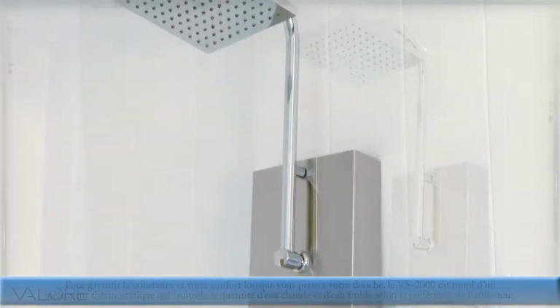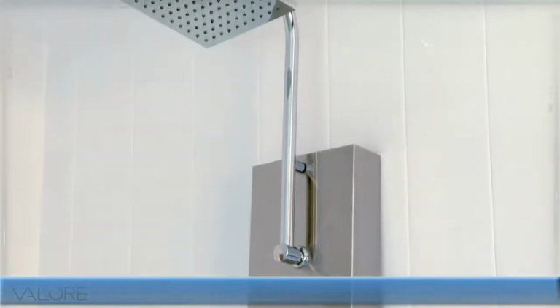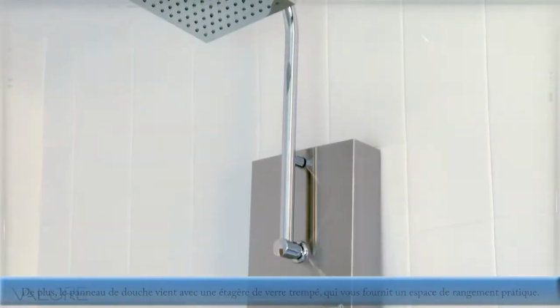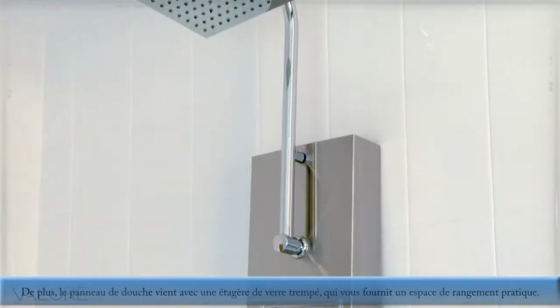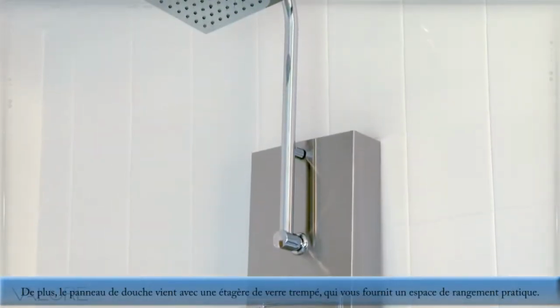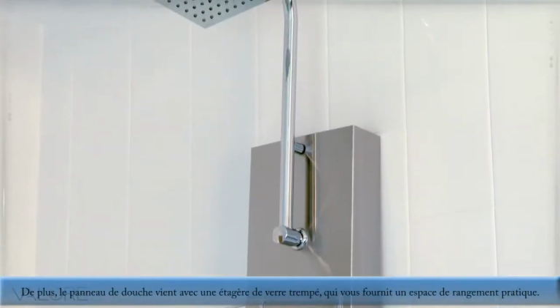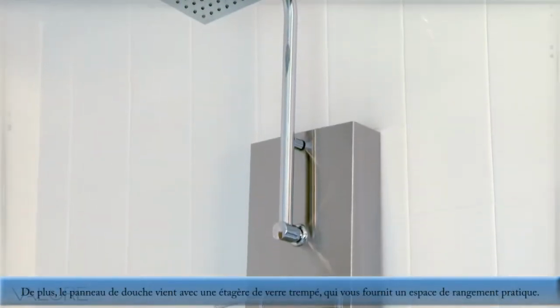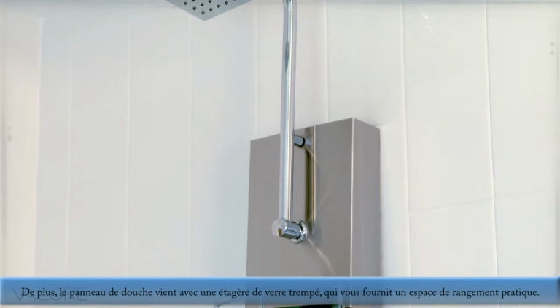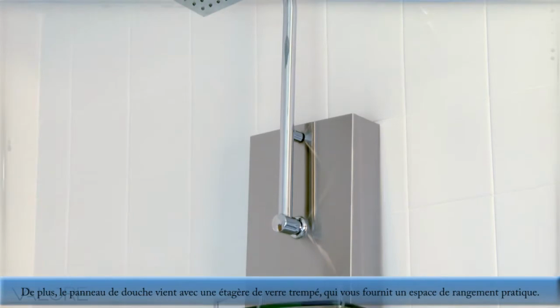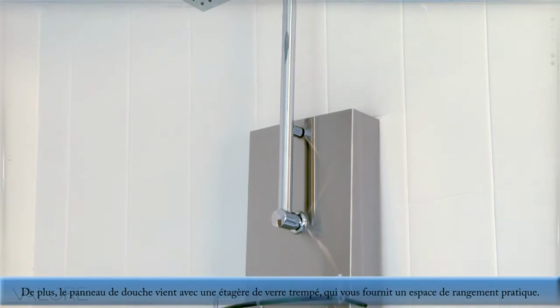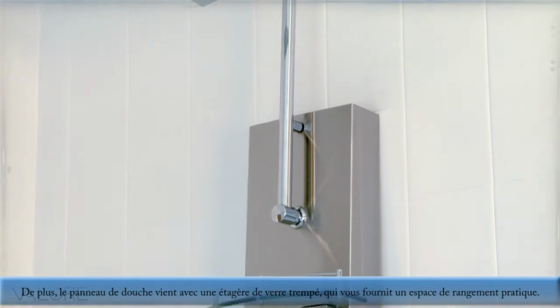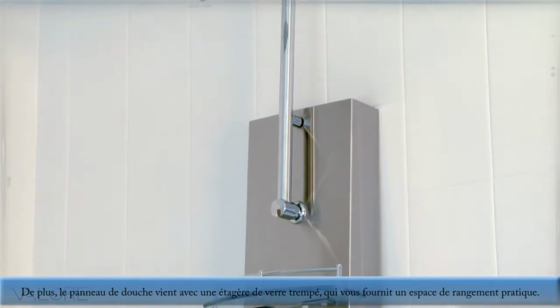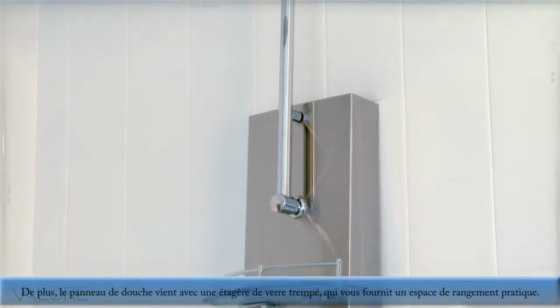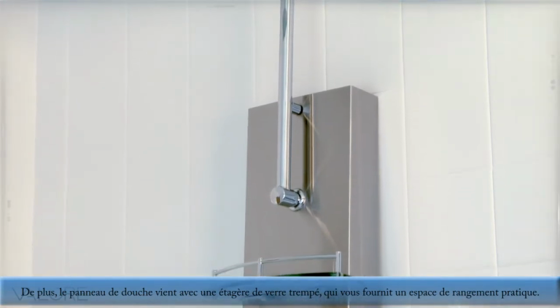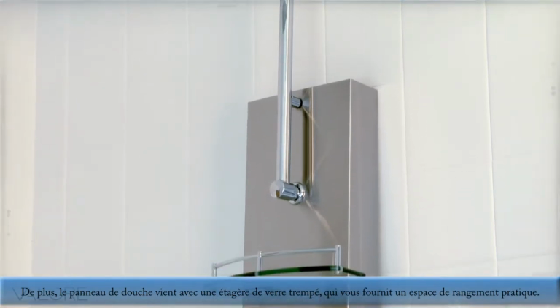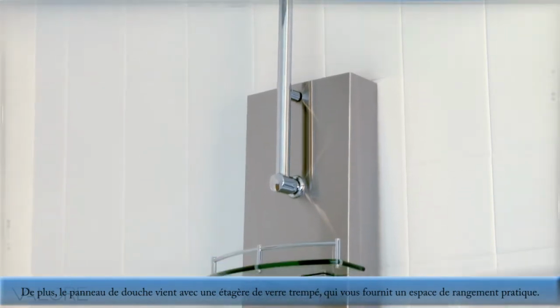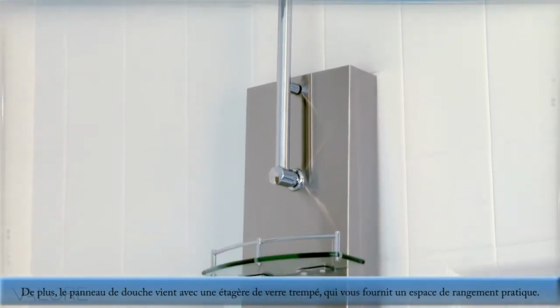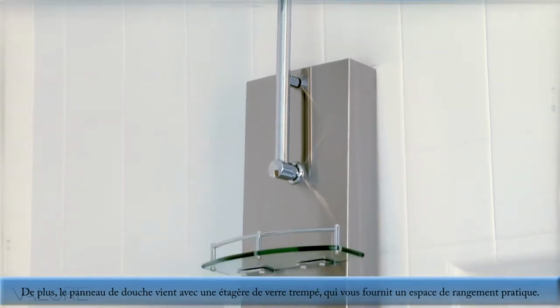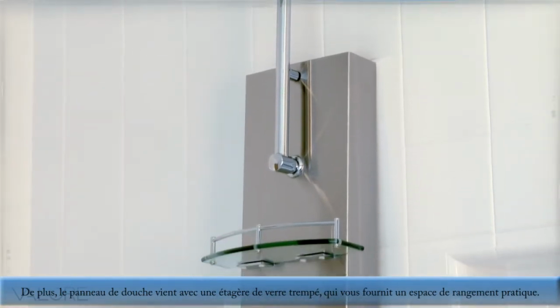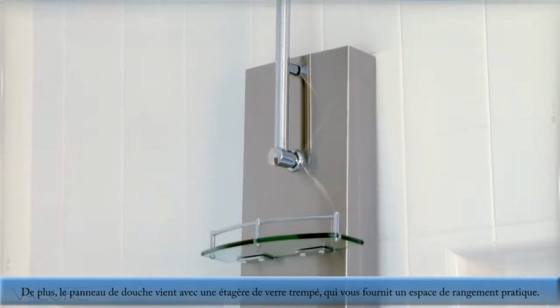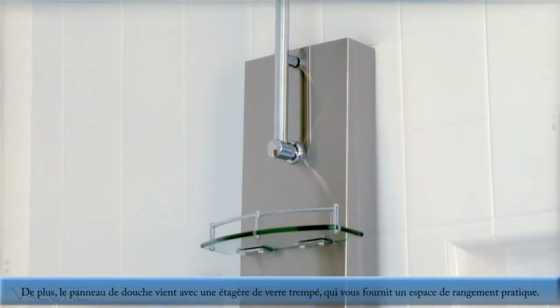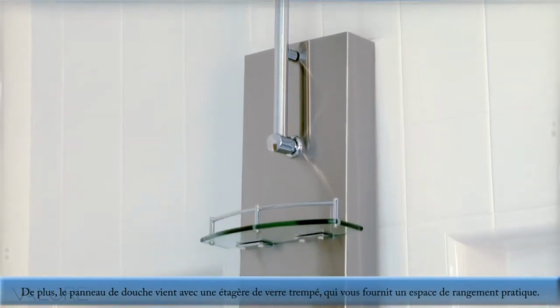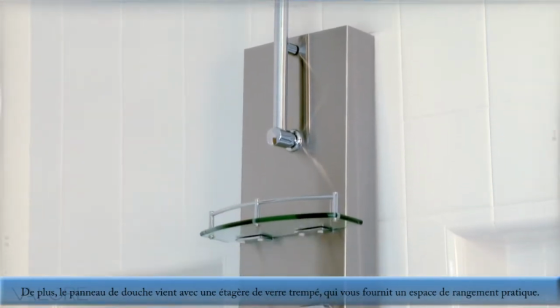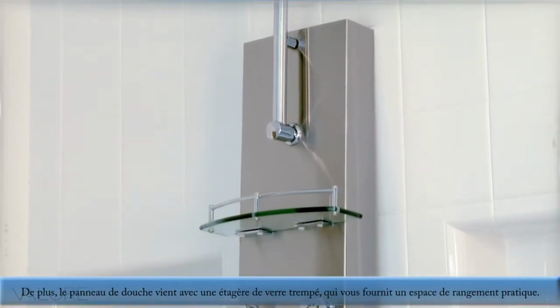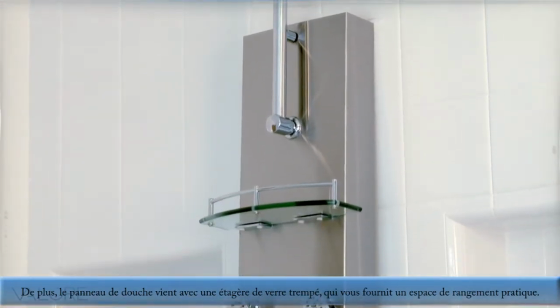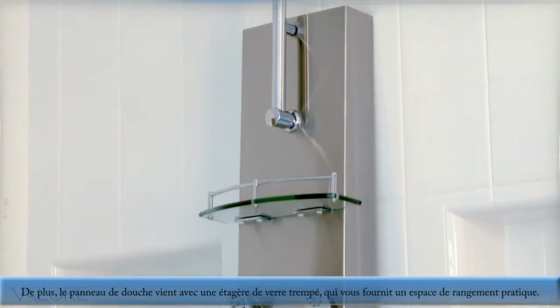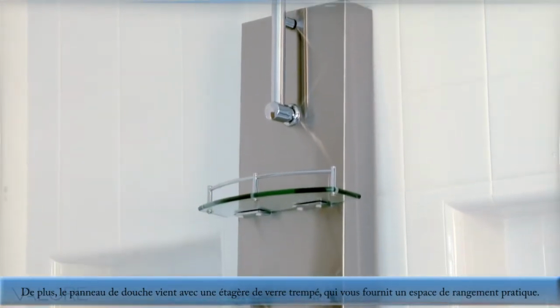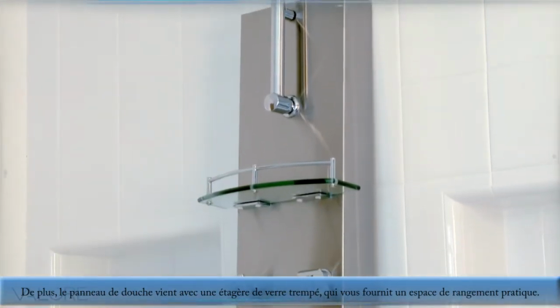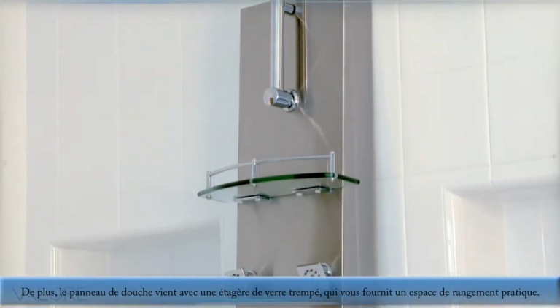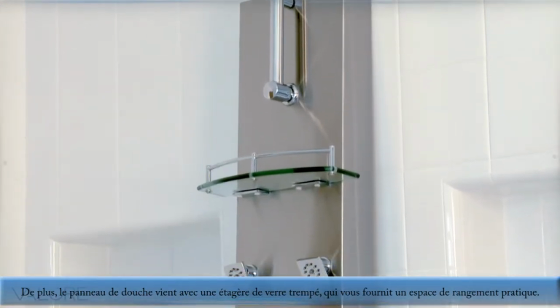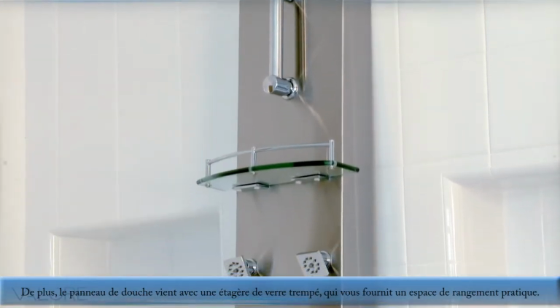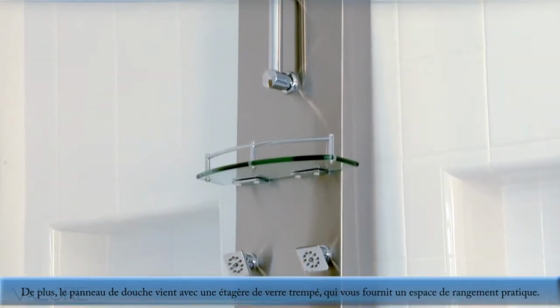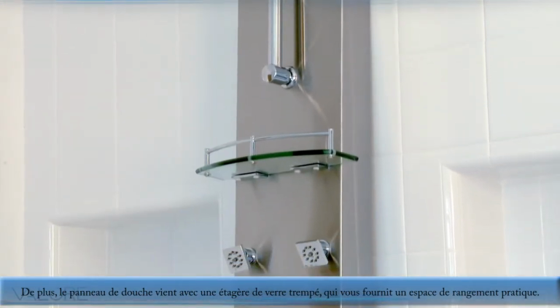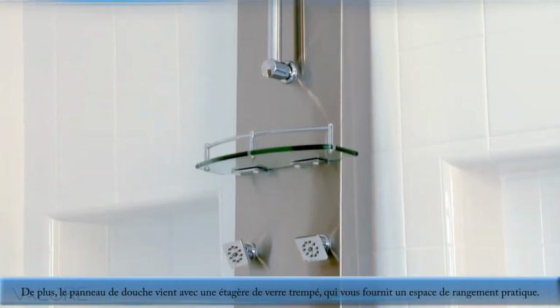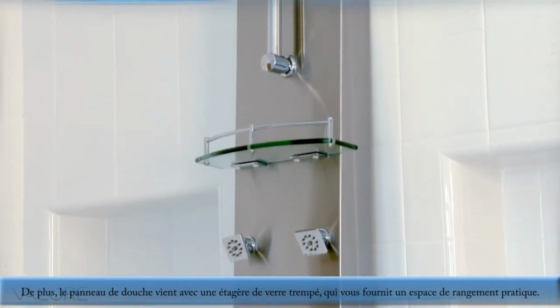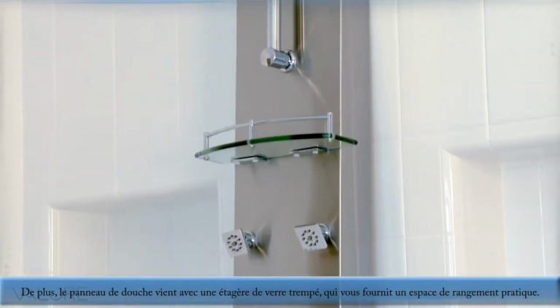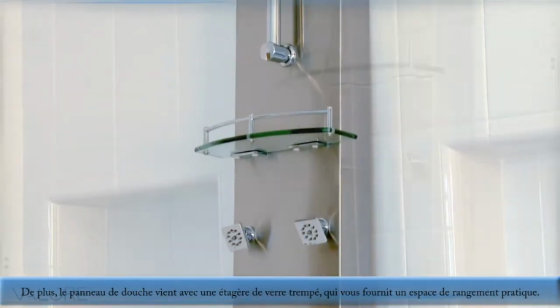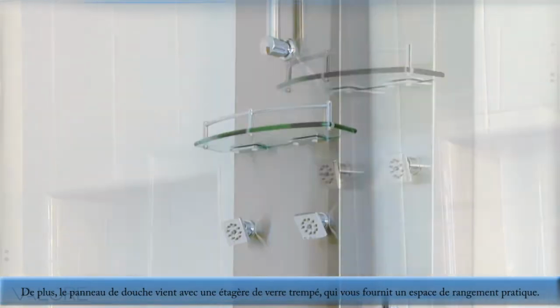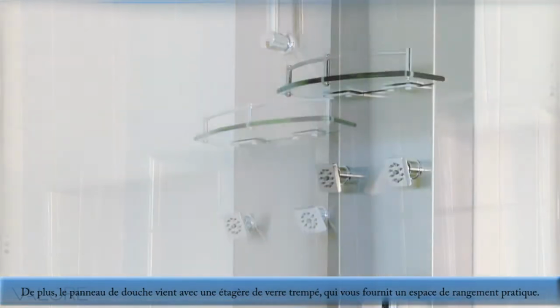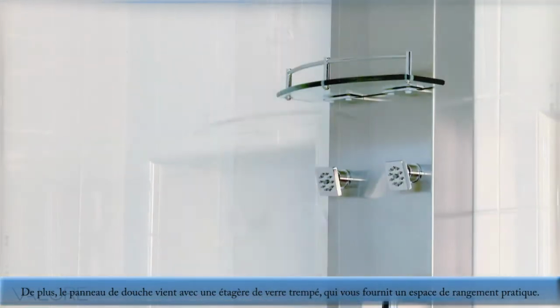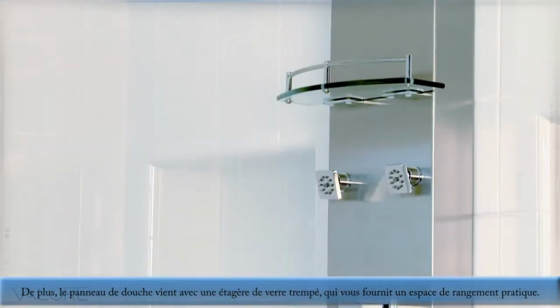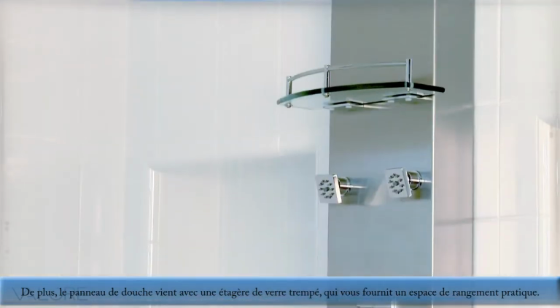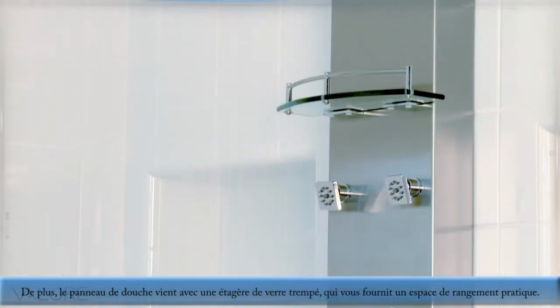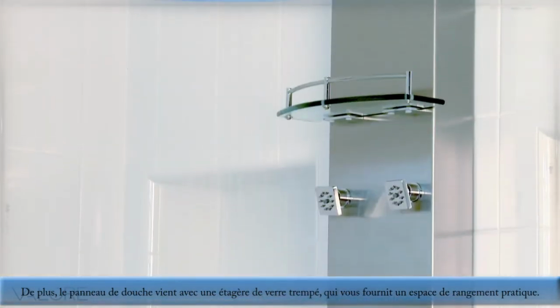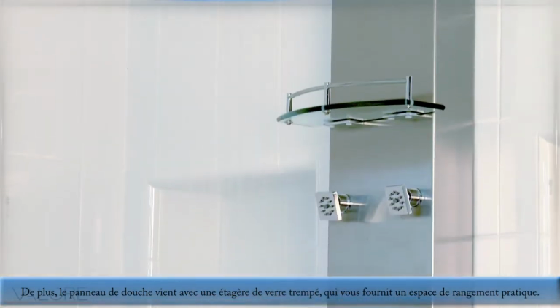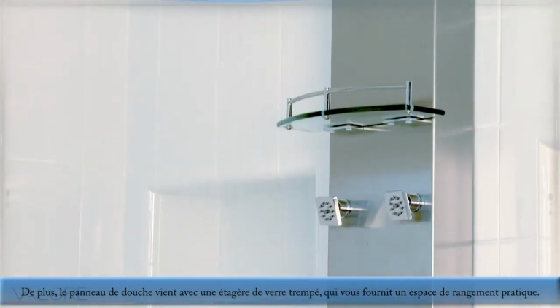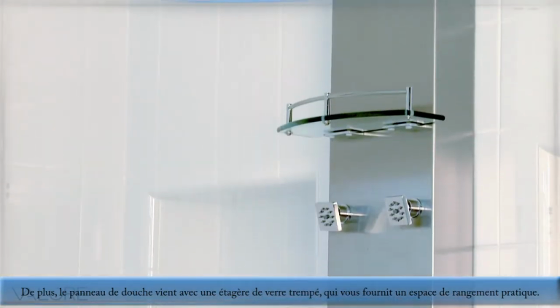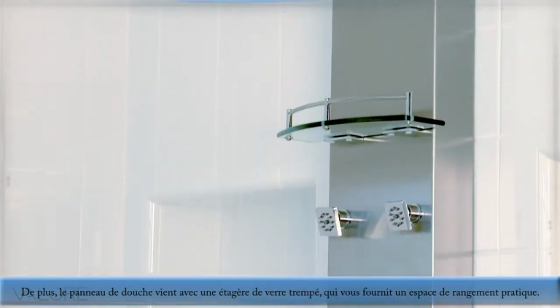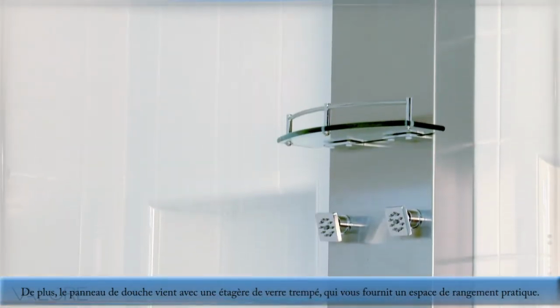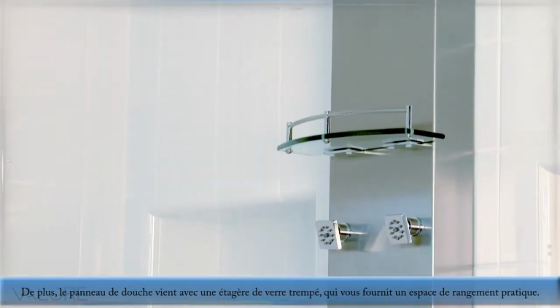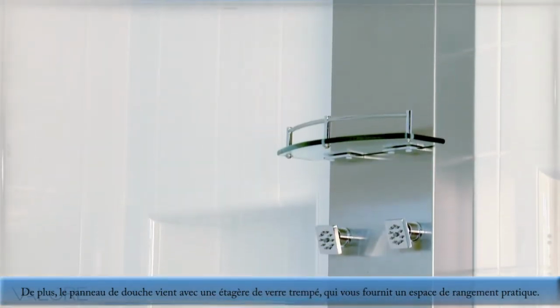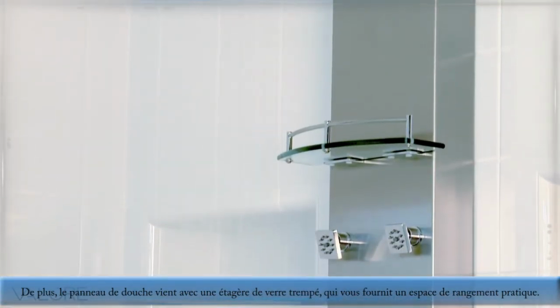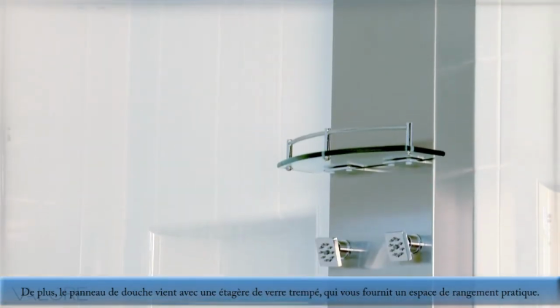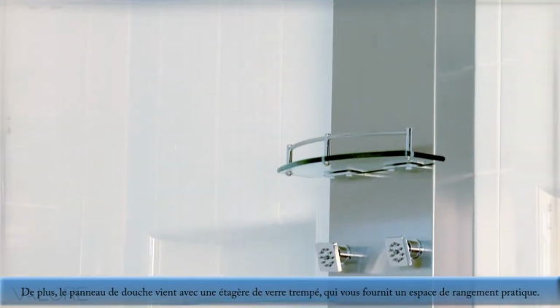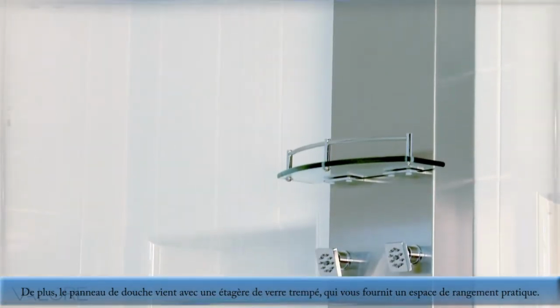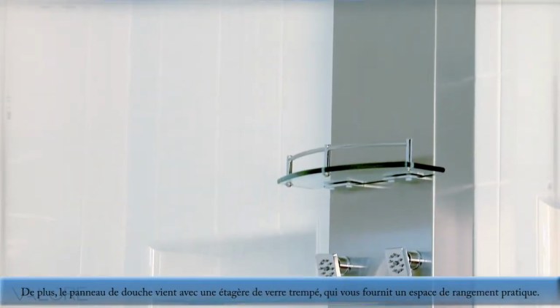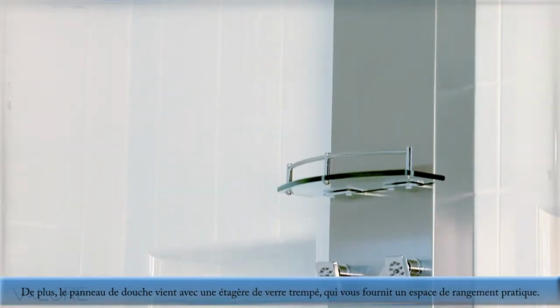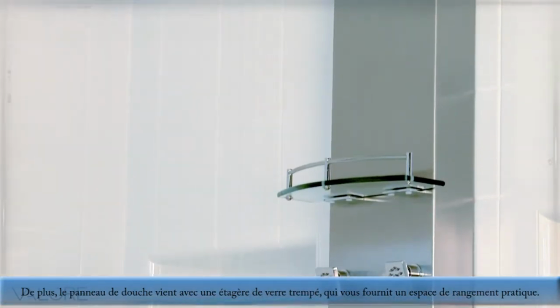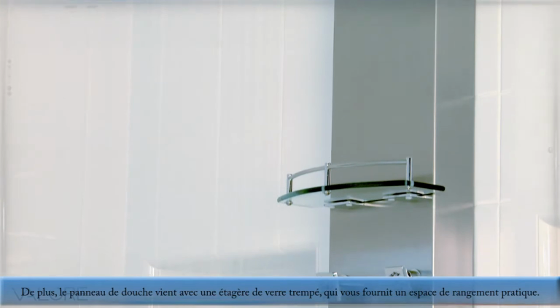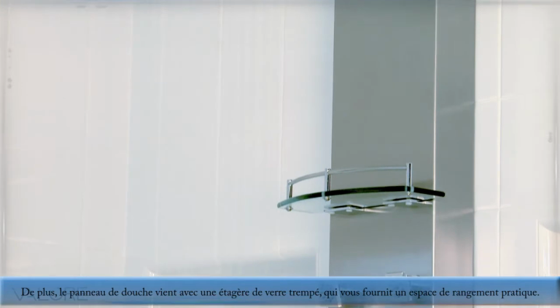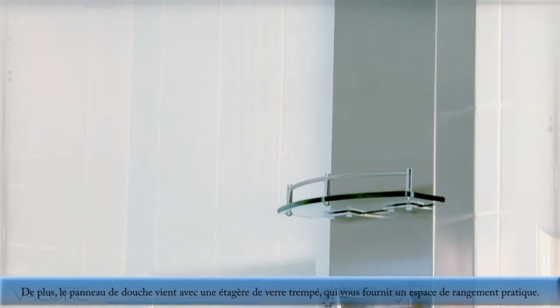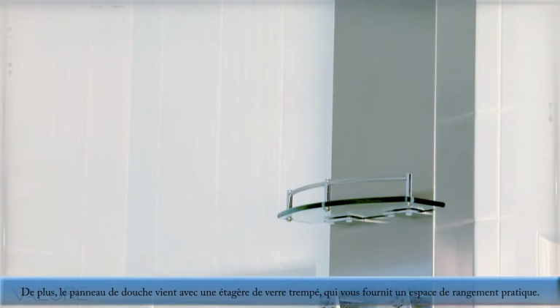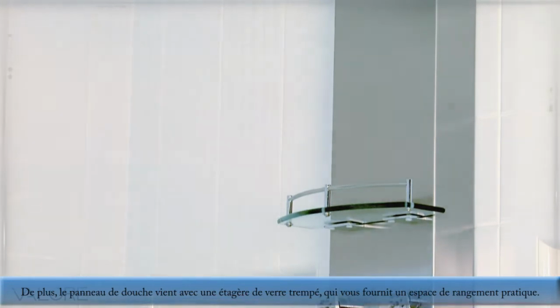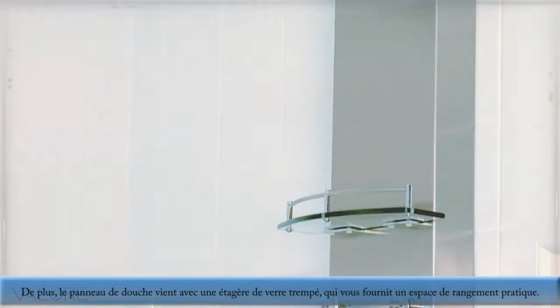In addition, the shower panel also comes with a tempered glass shelf unit for convenient shower storage.